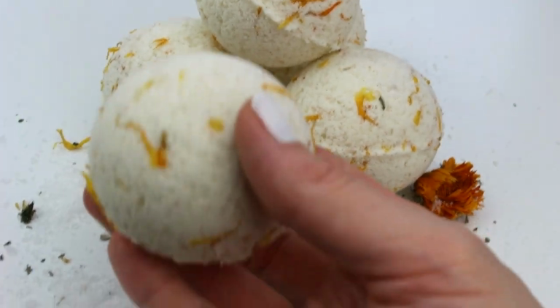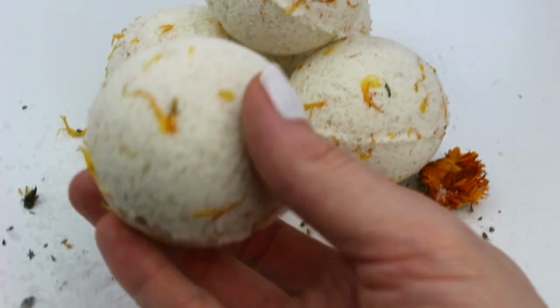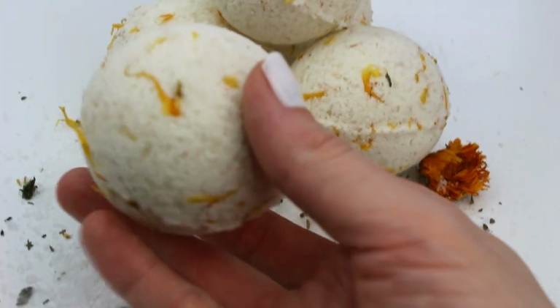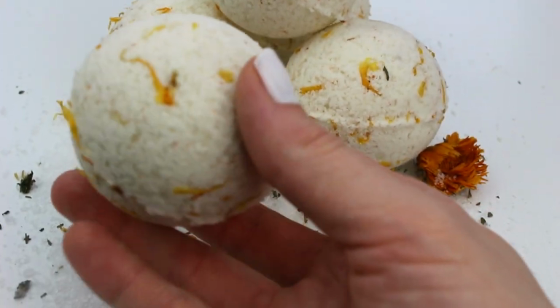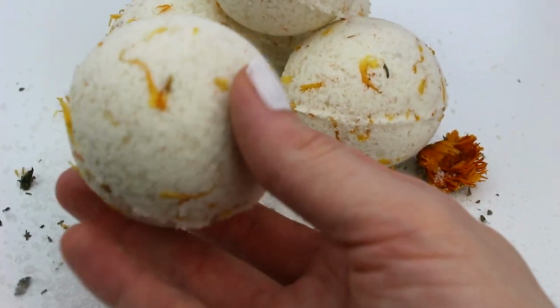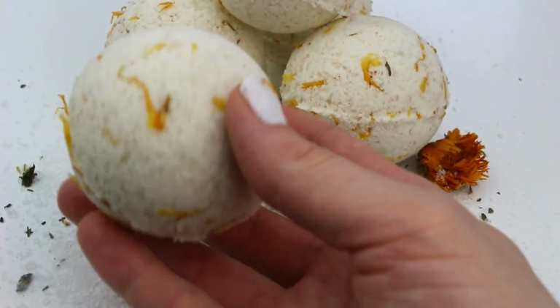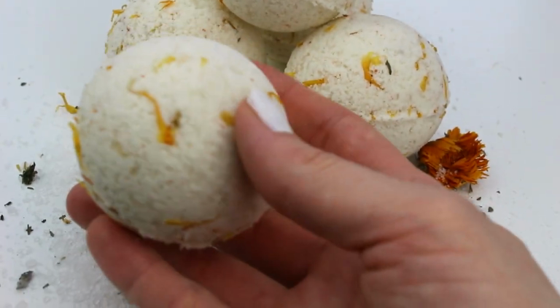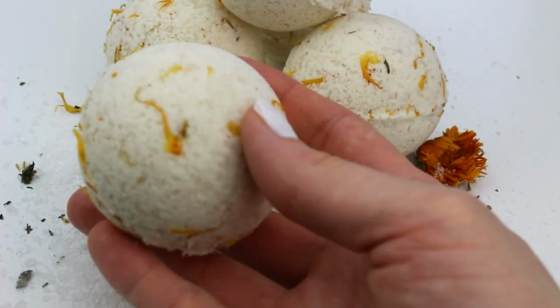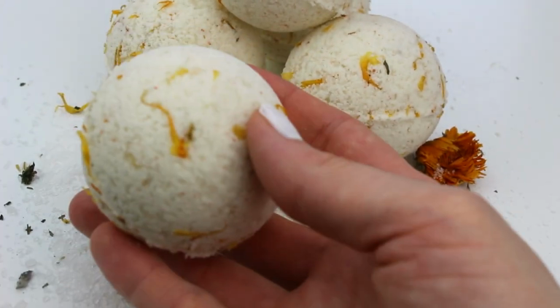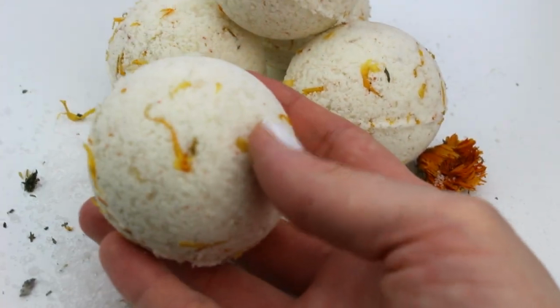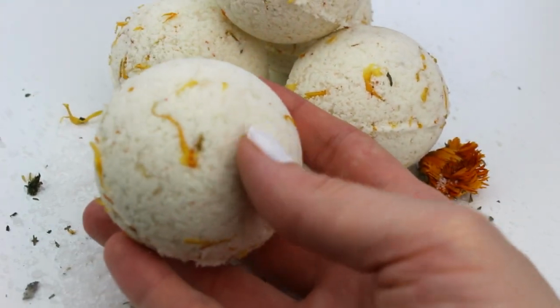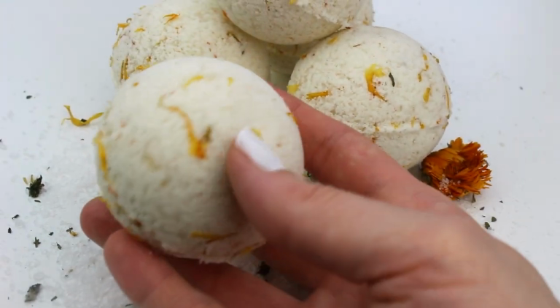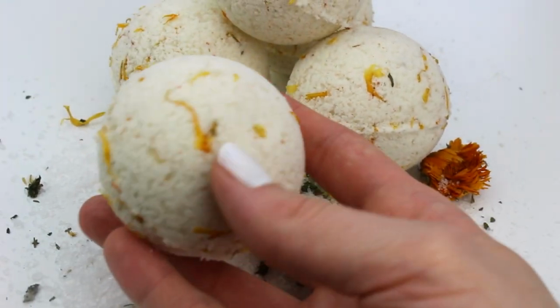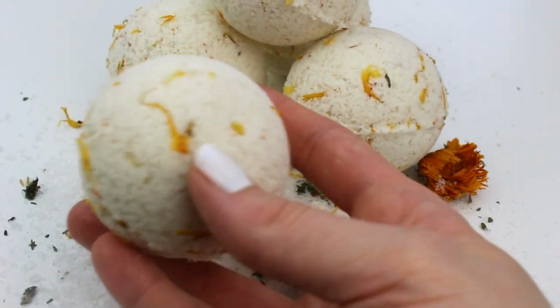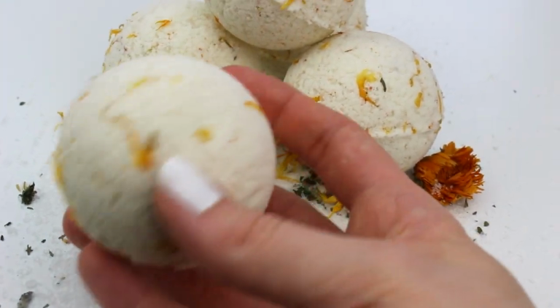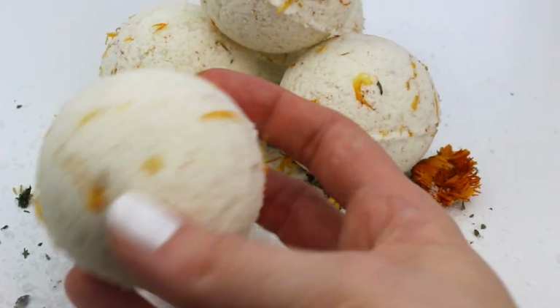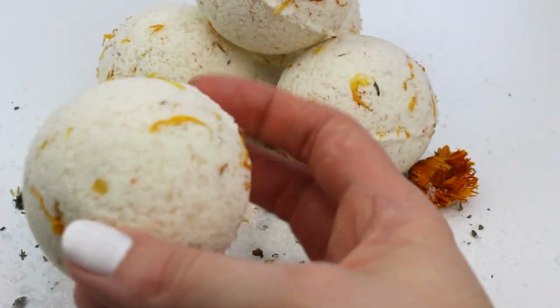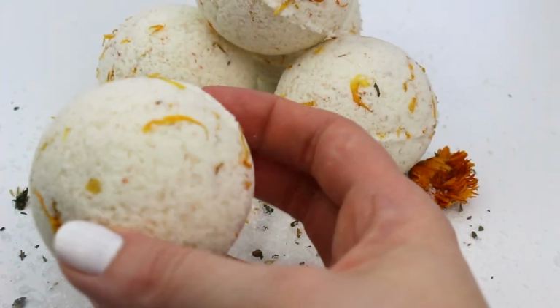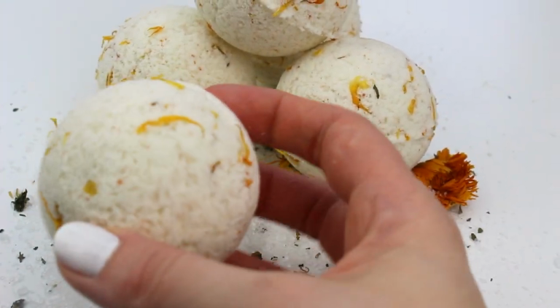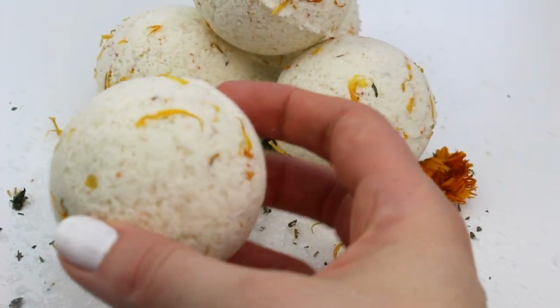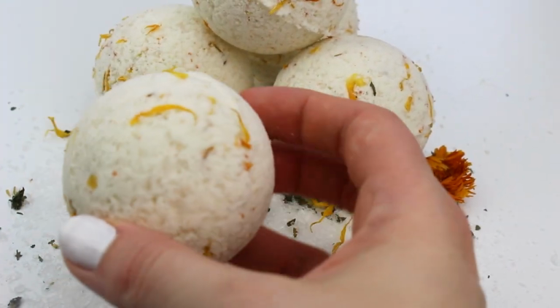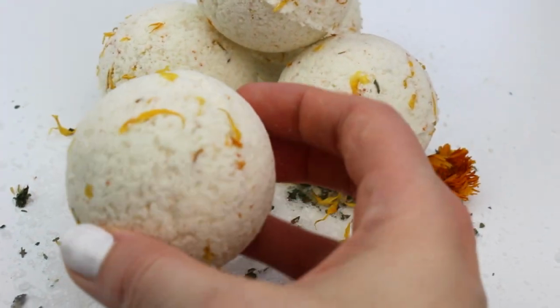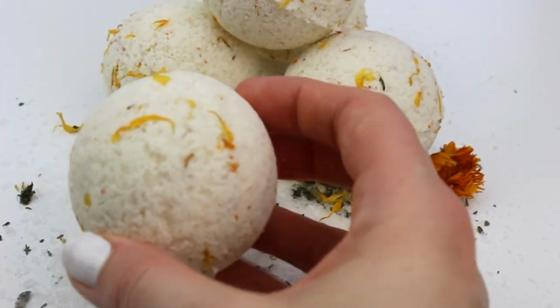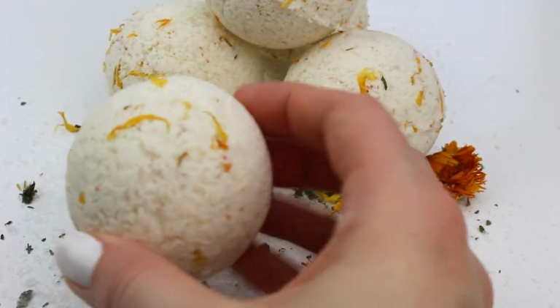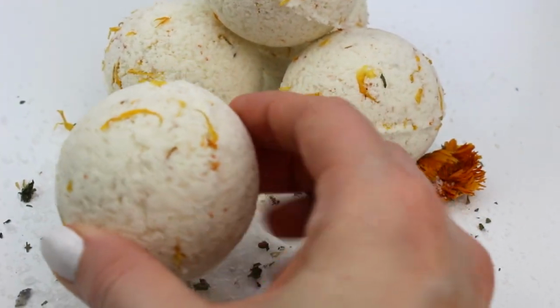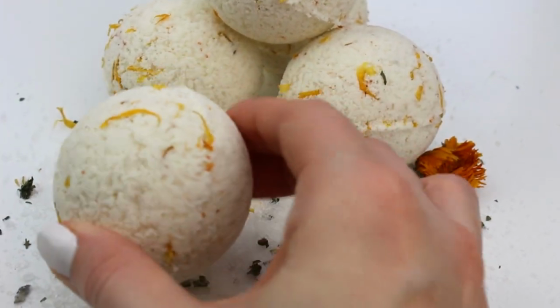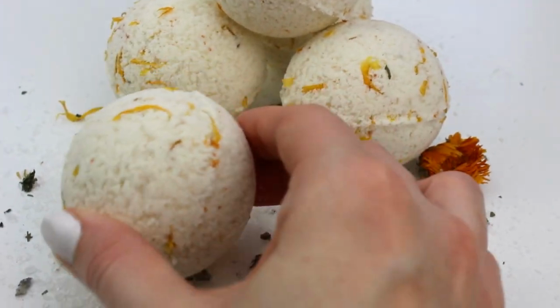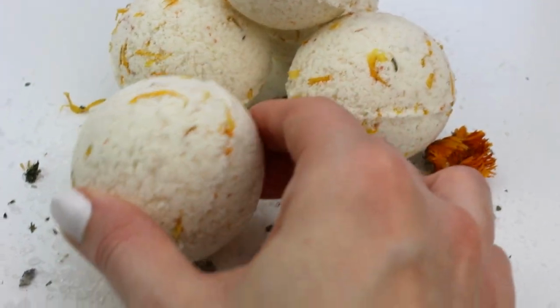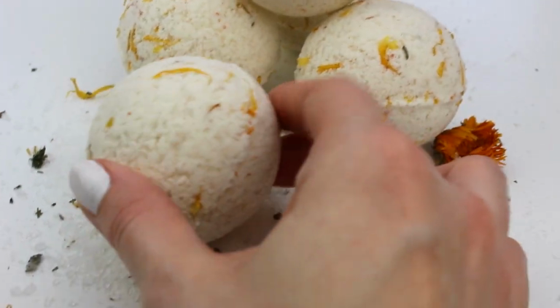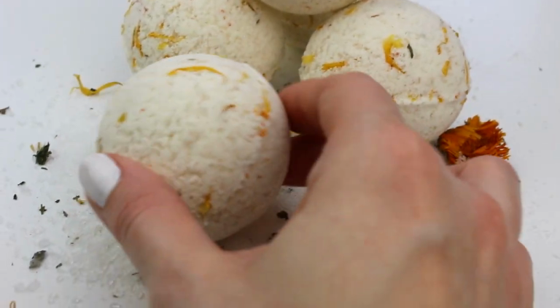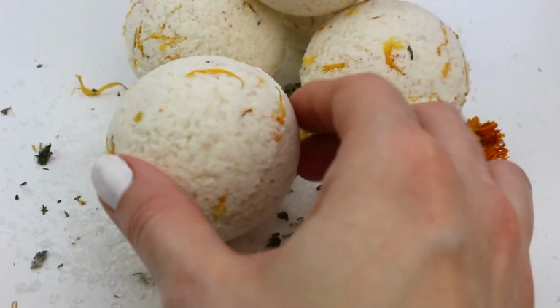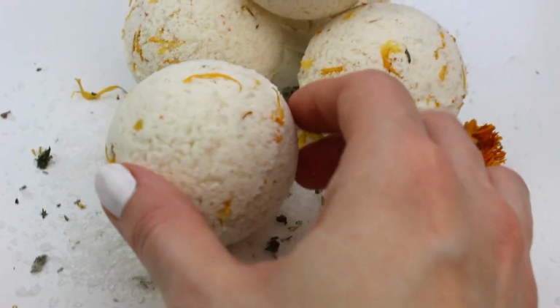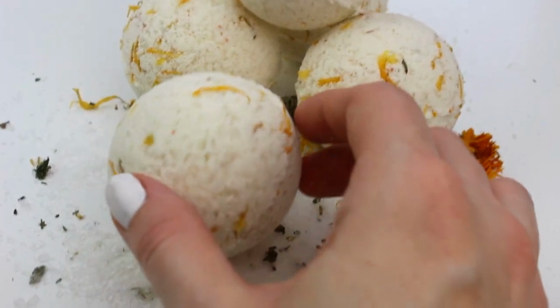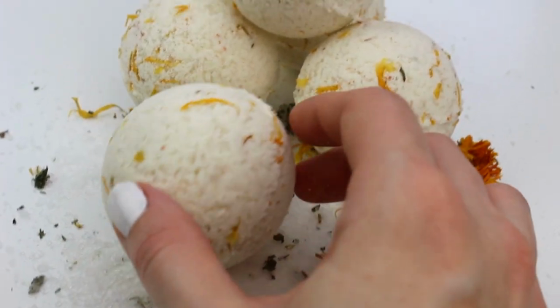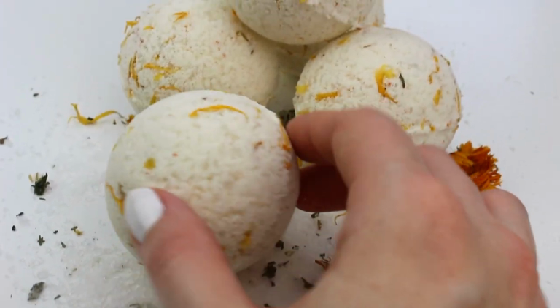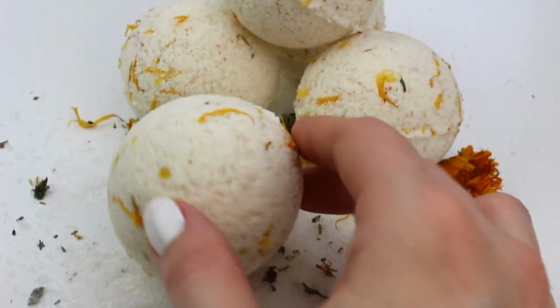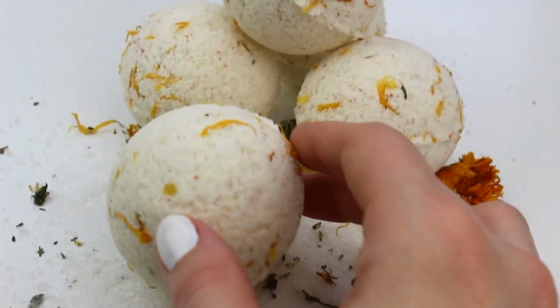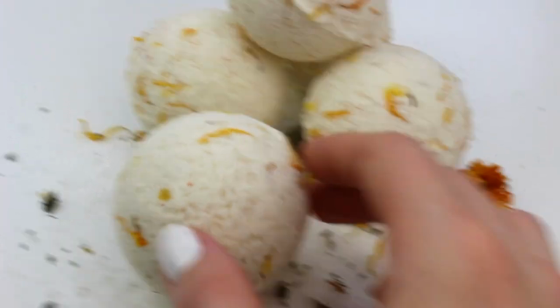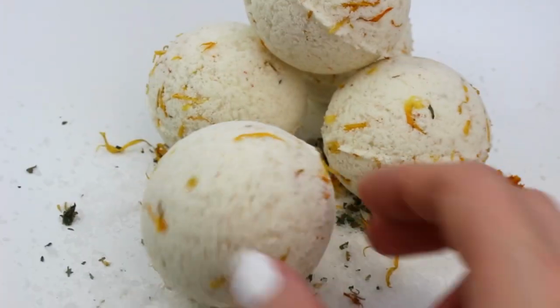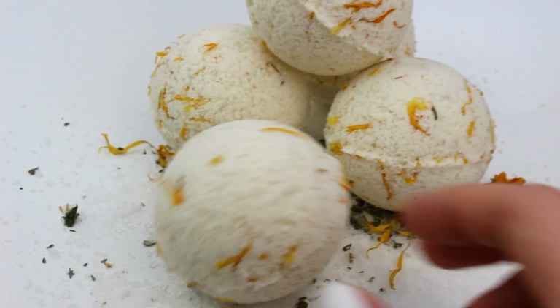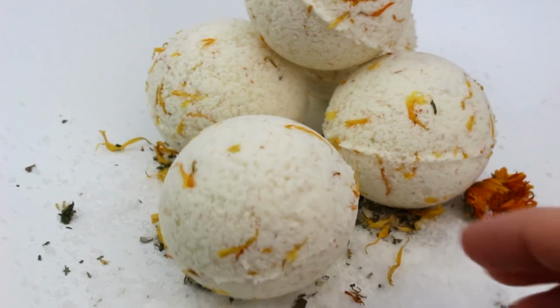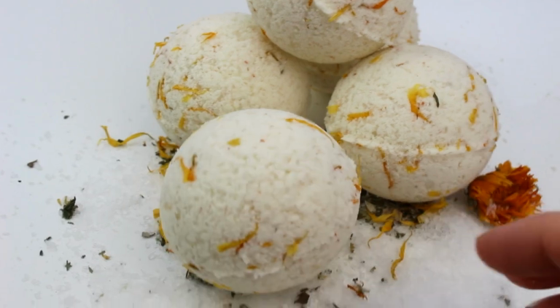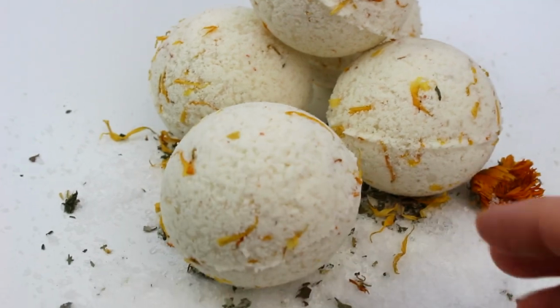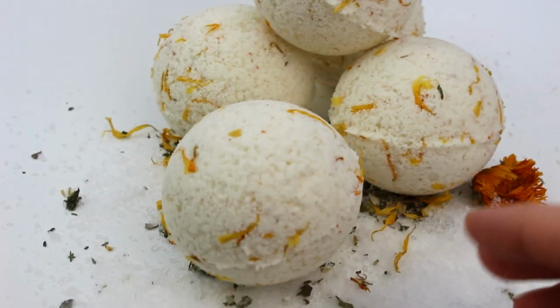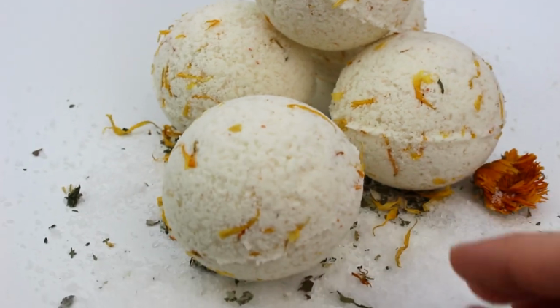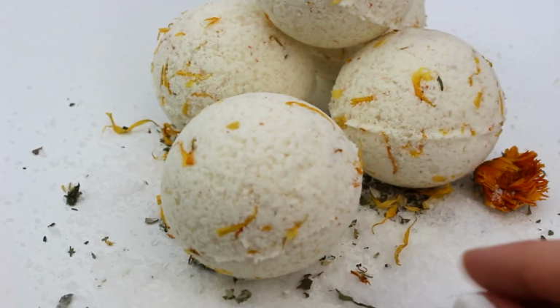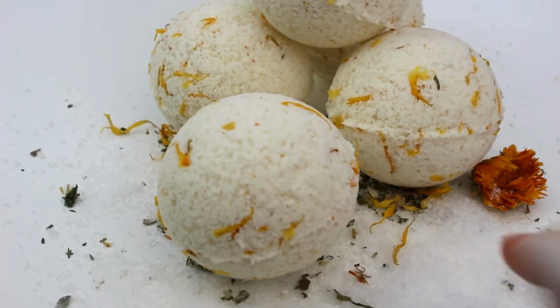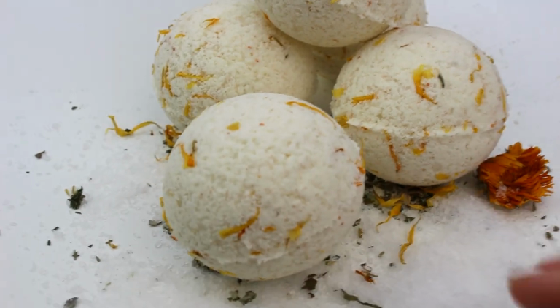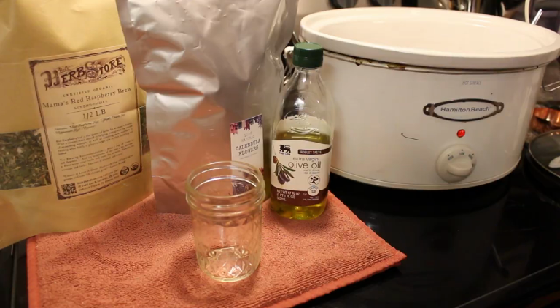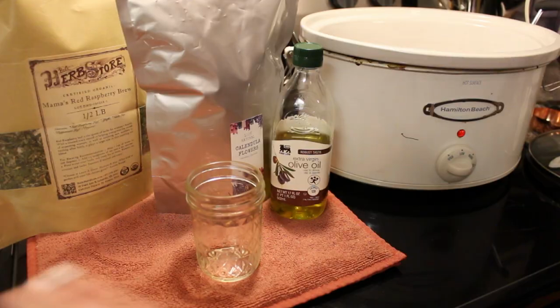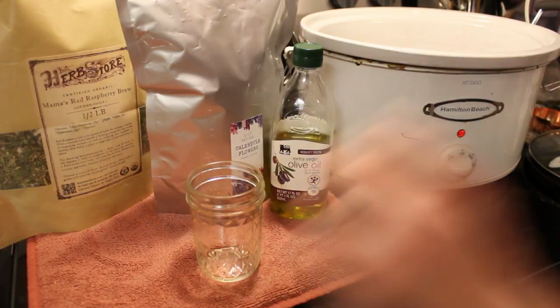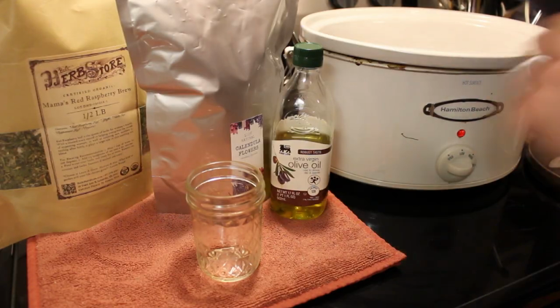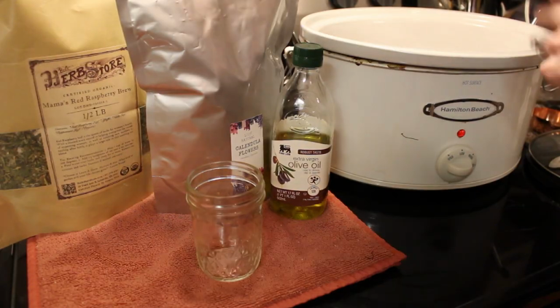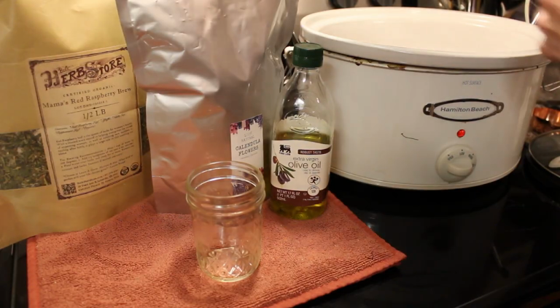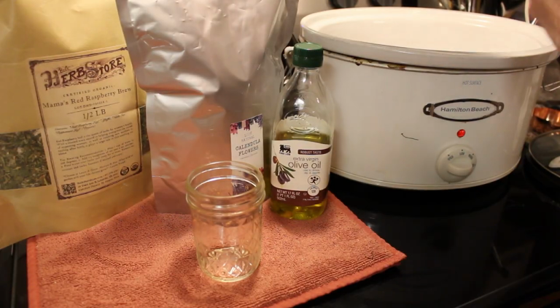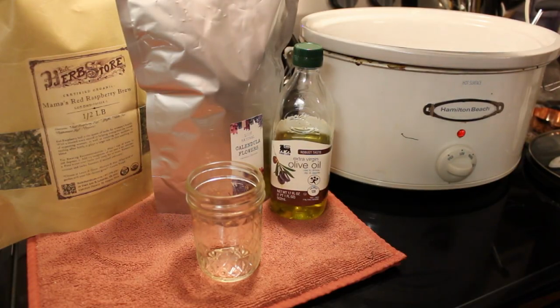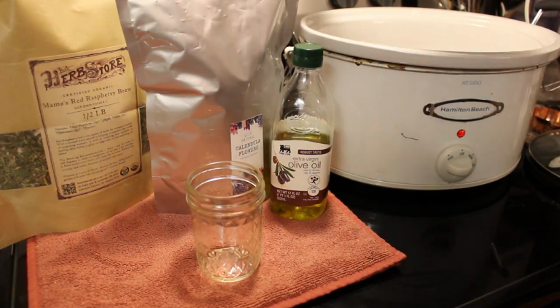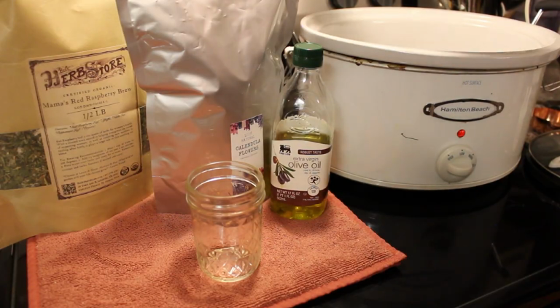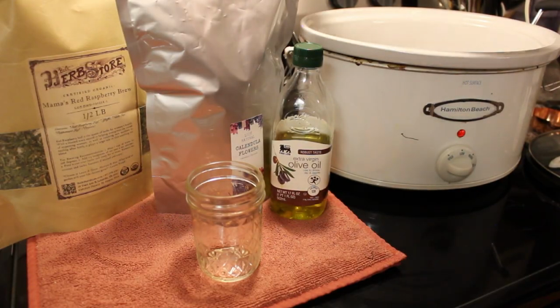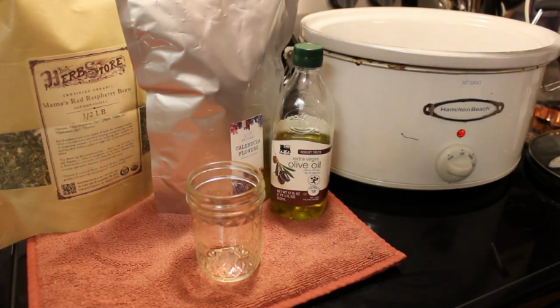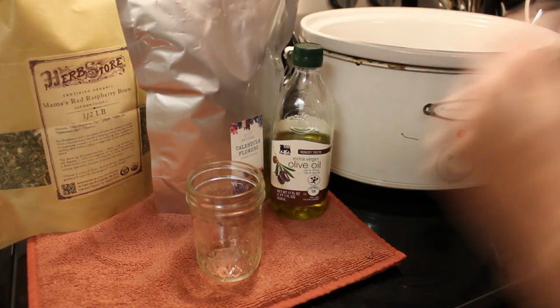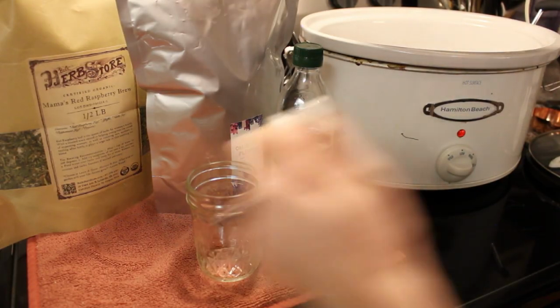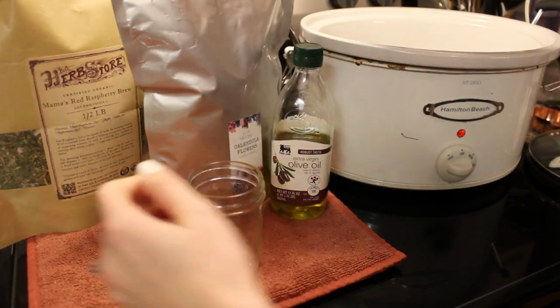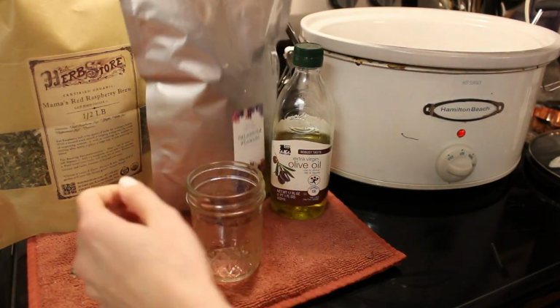We've got some salts, some herbs, some goat milk — a lot of good things that are going to help you relax and recover after giving birth.